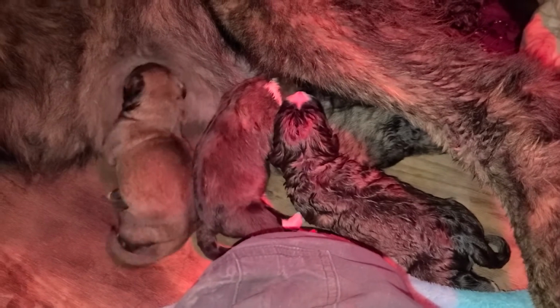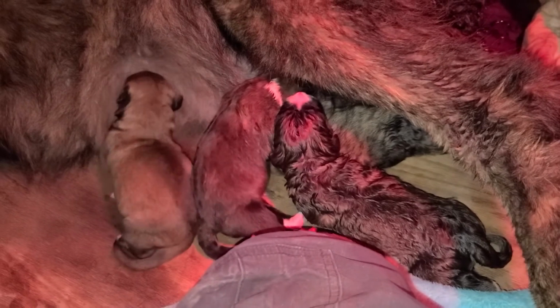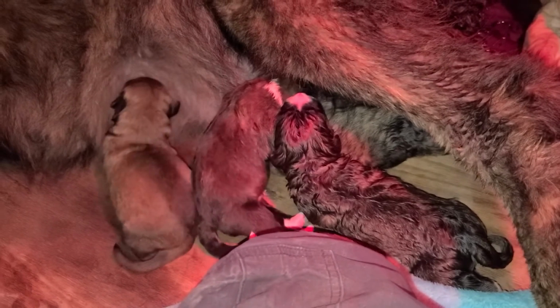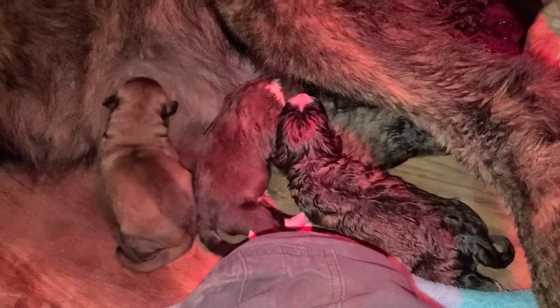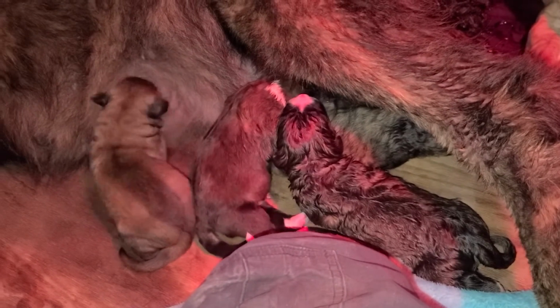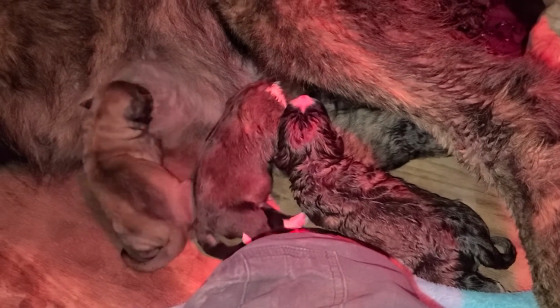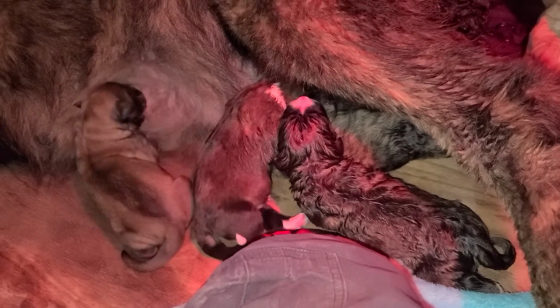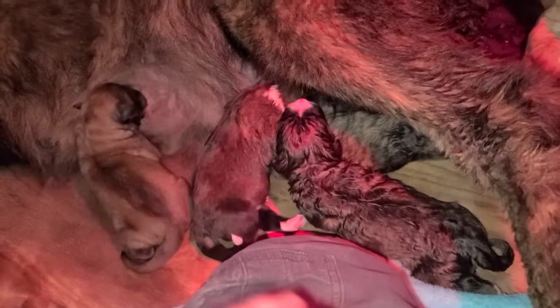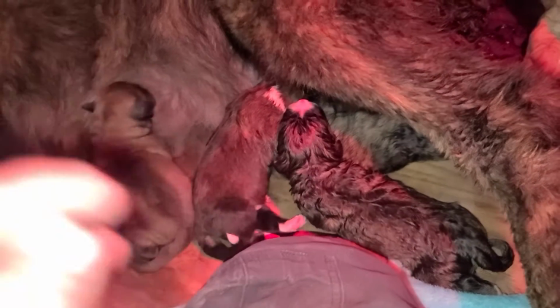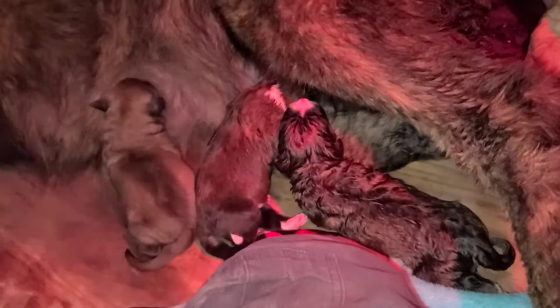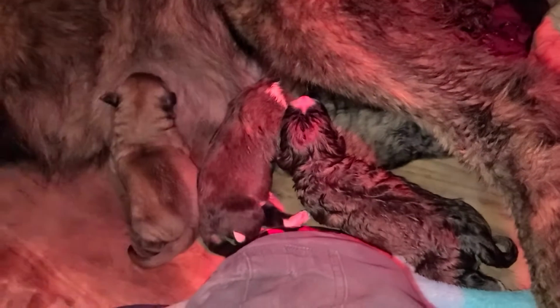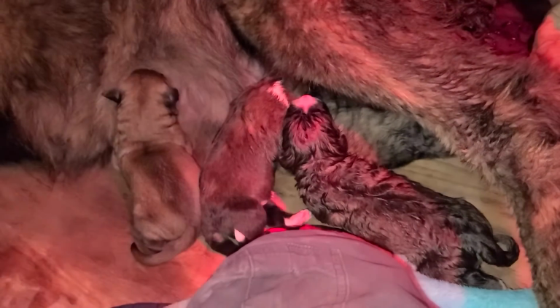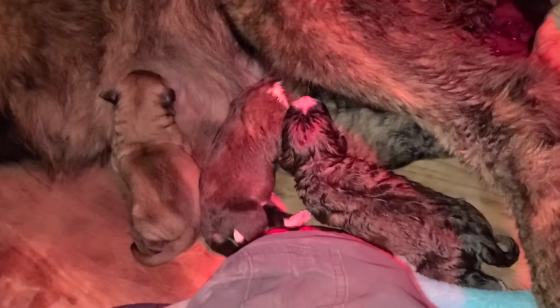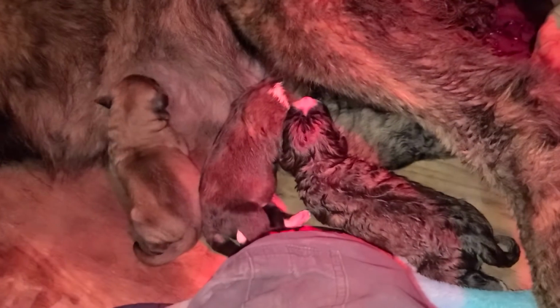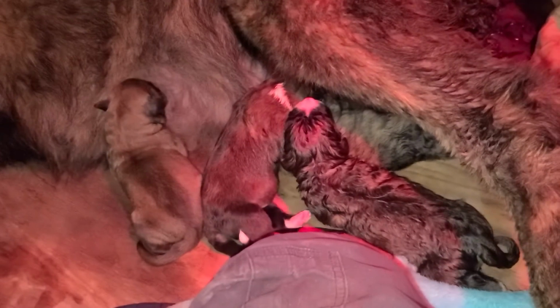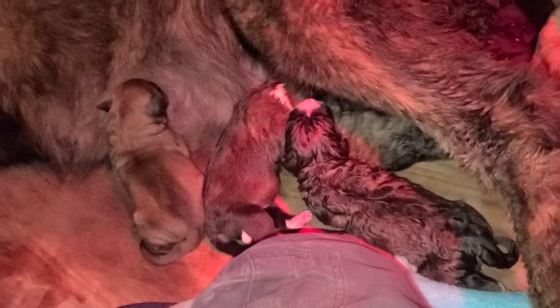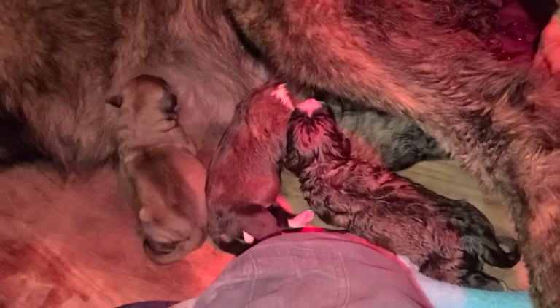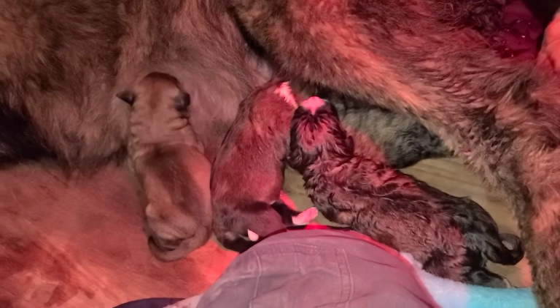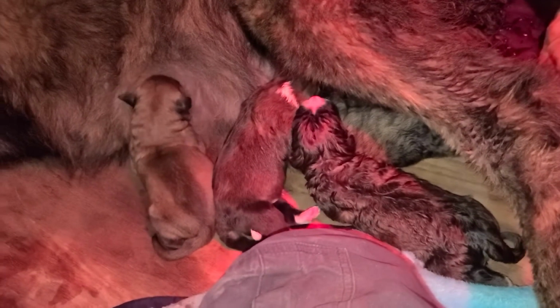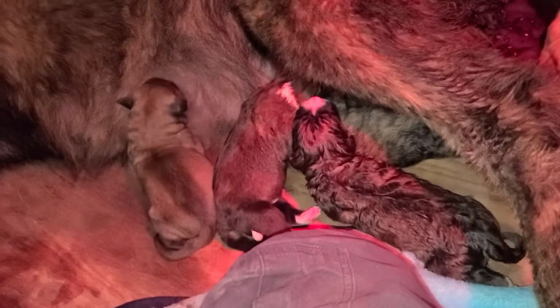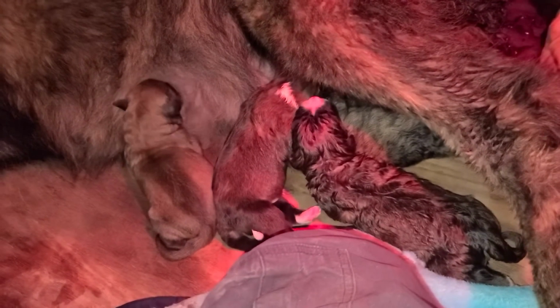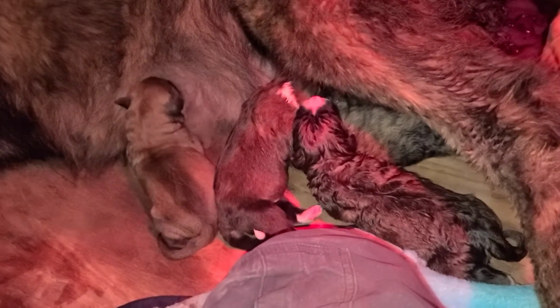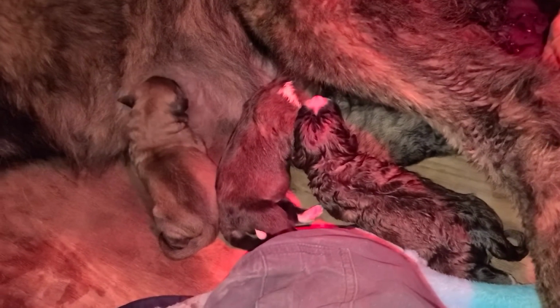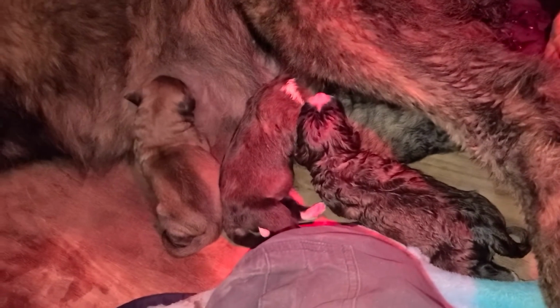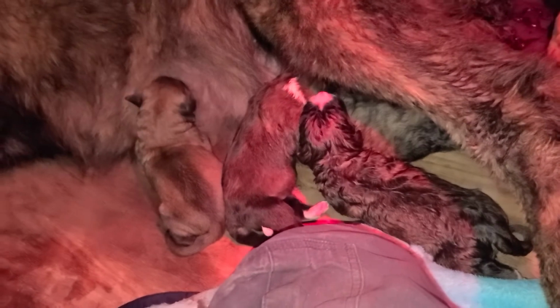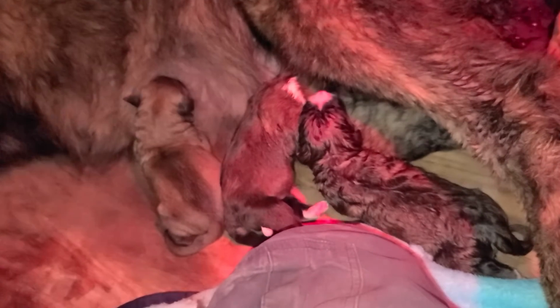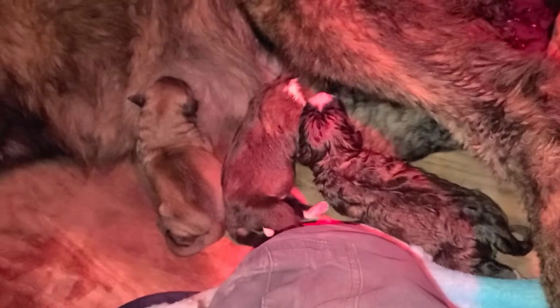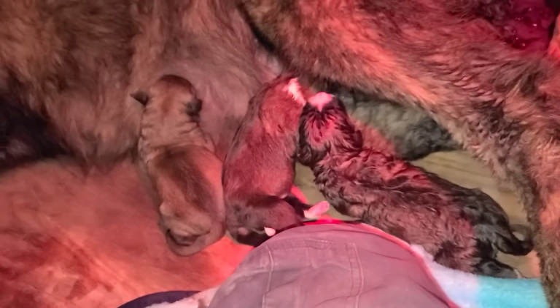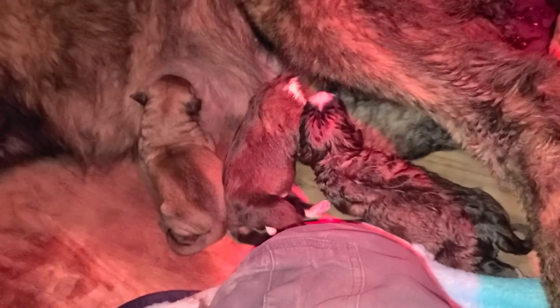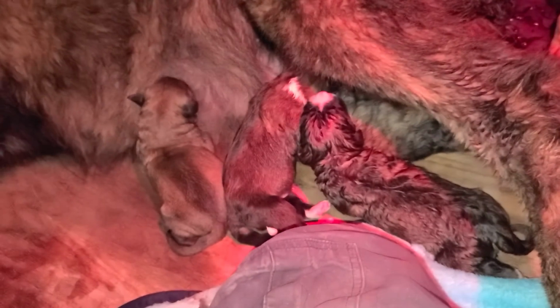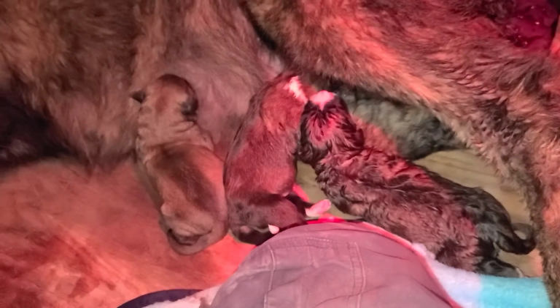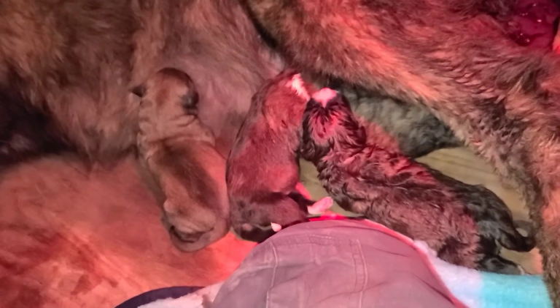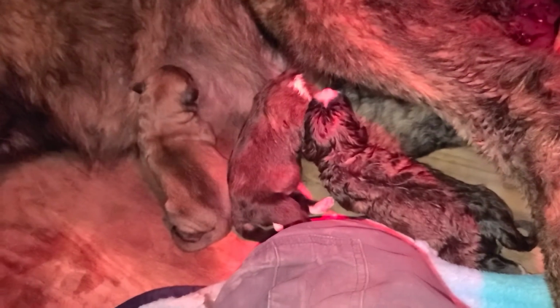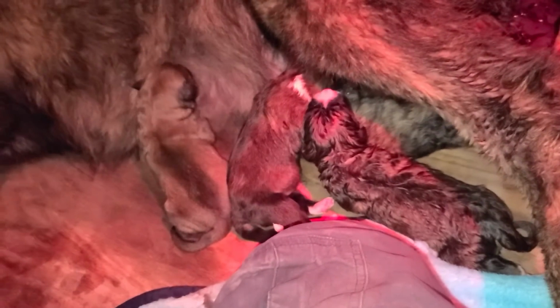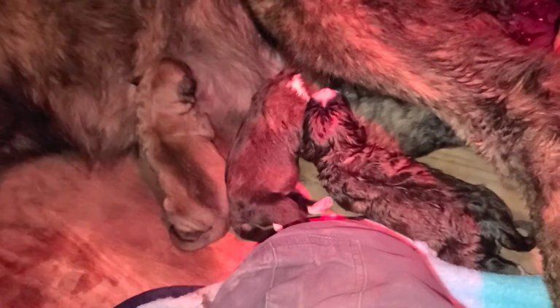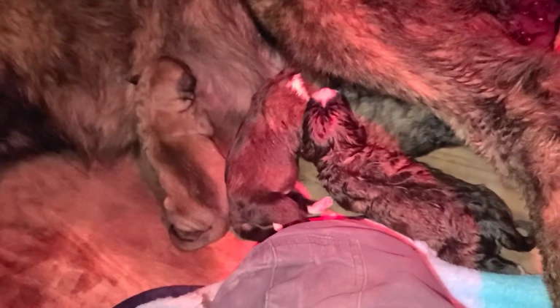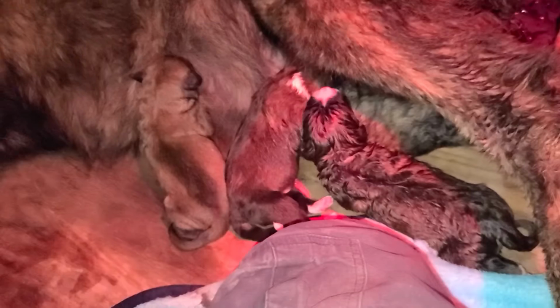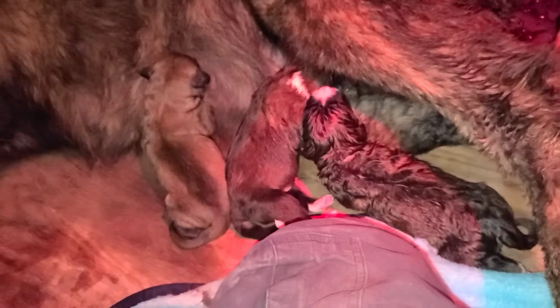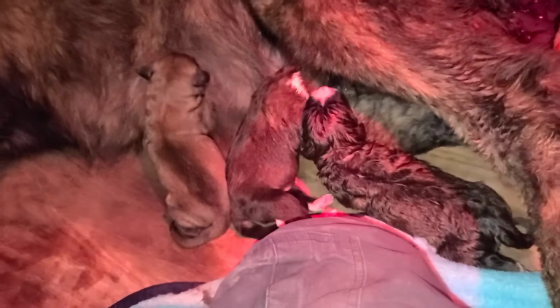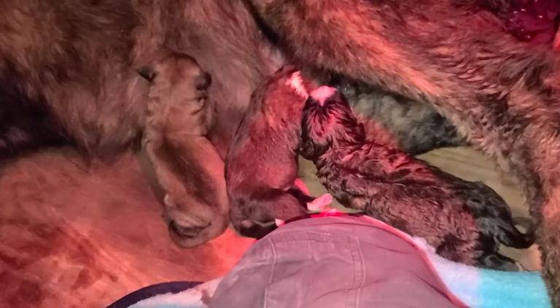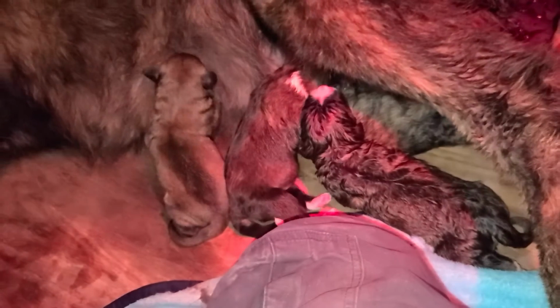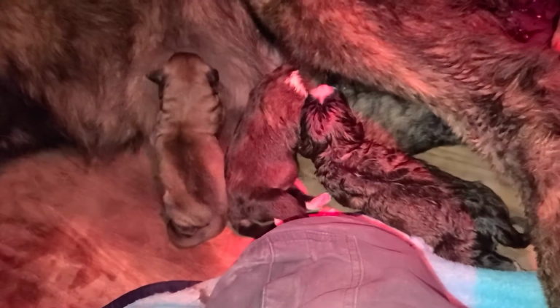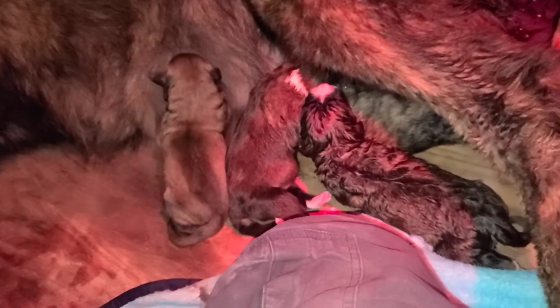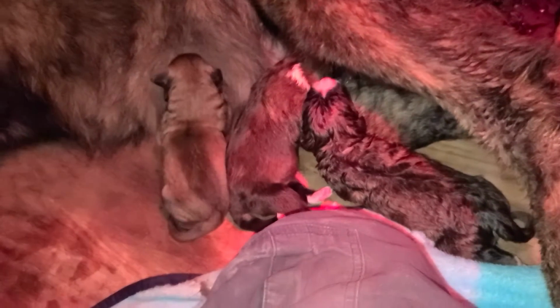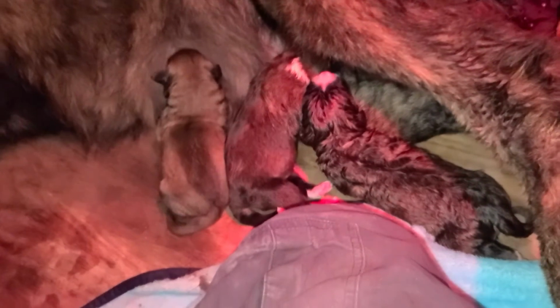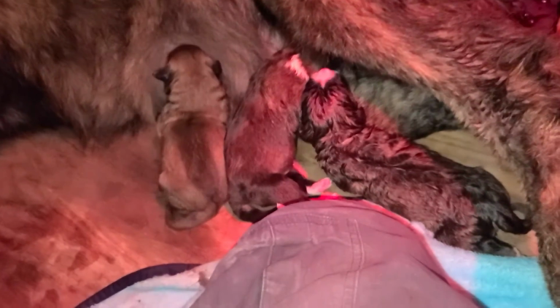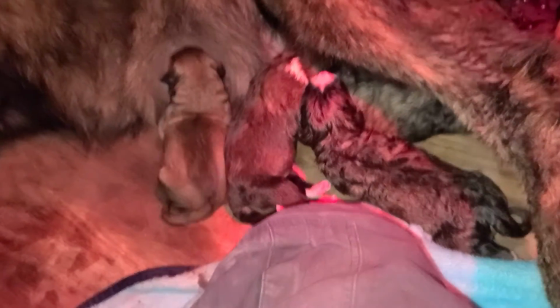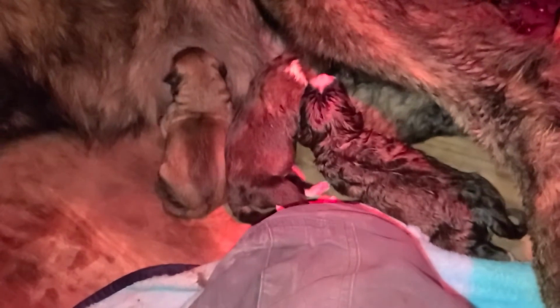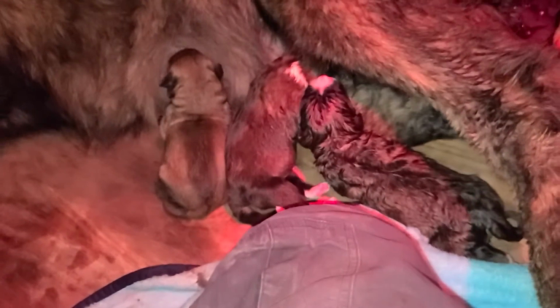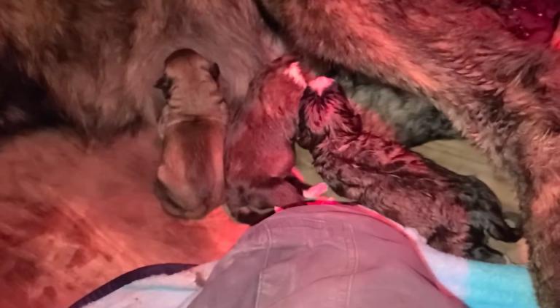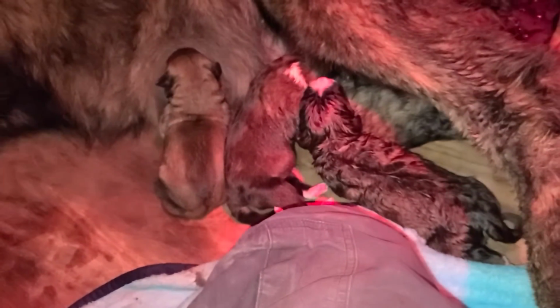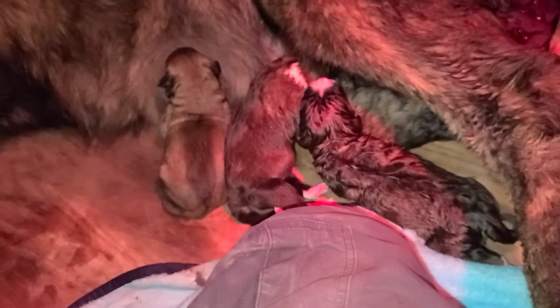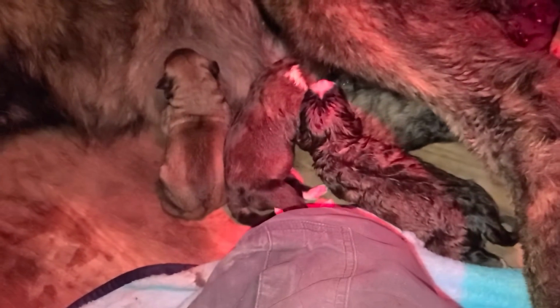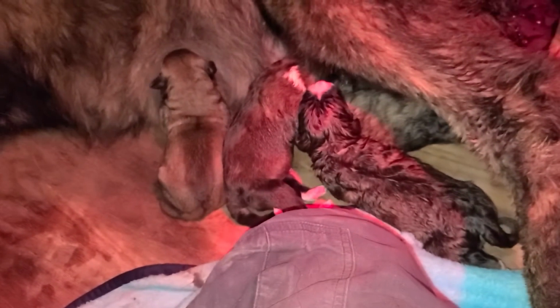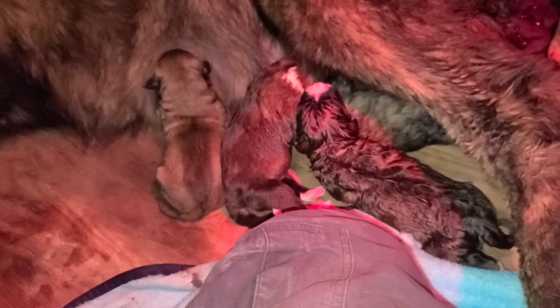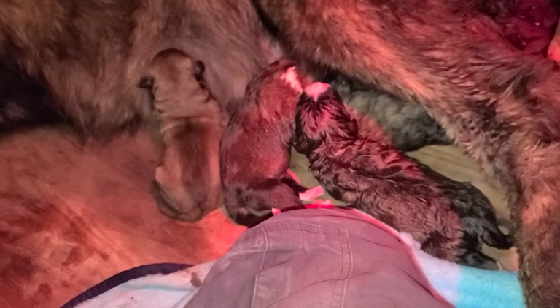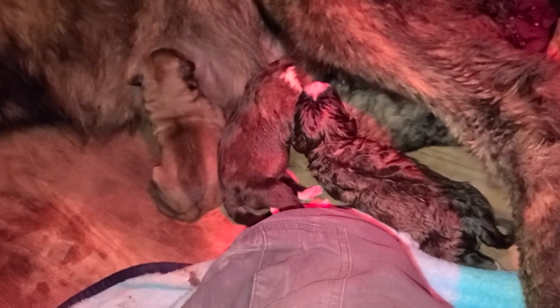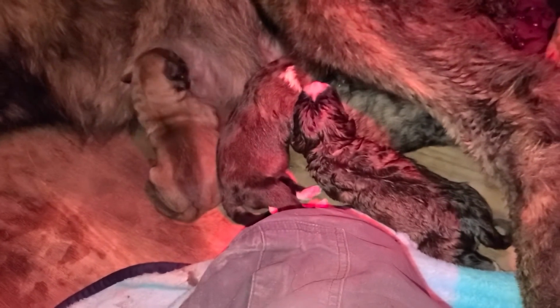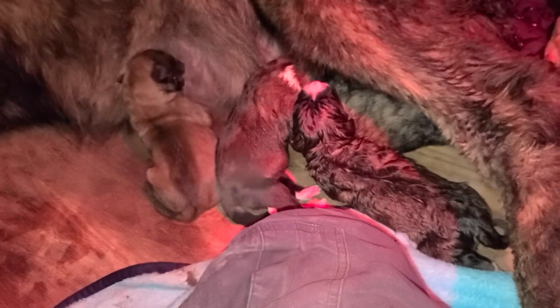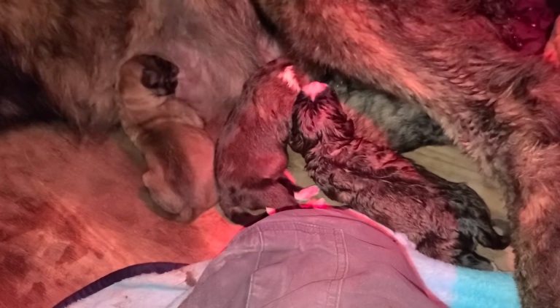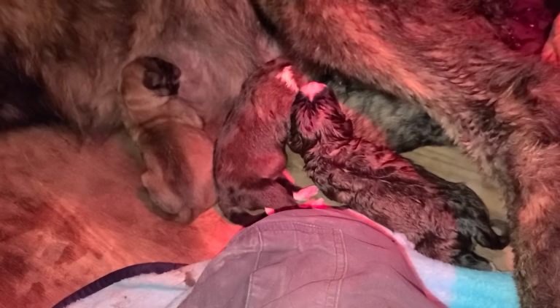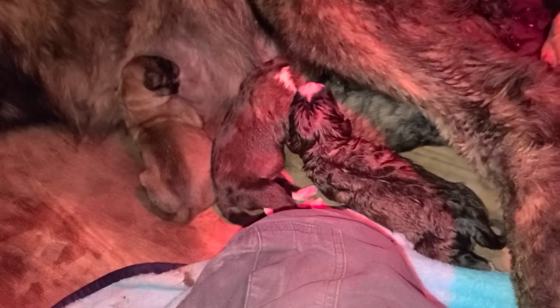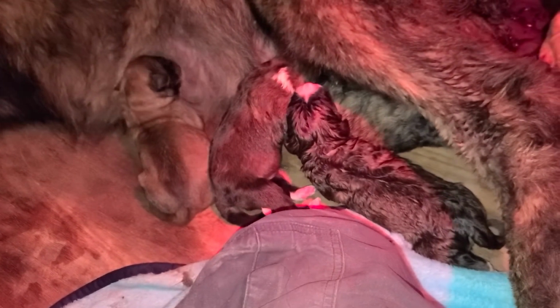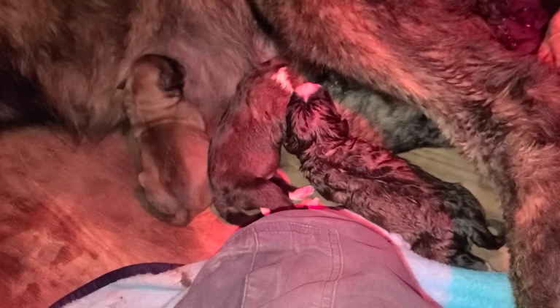It's a little bit after 11, probably around 11:30. Hope everybody has a wonderful night and I'll try to keep everybody updated.